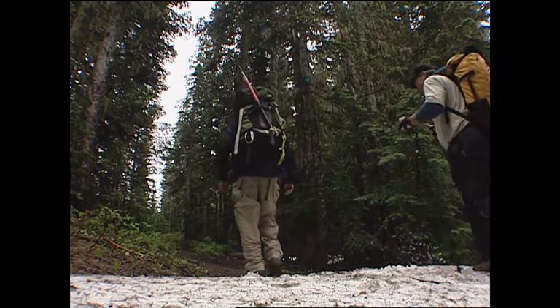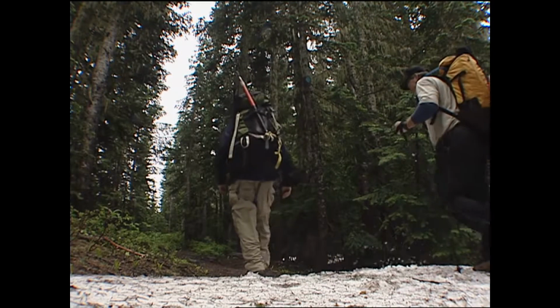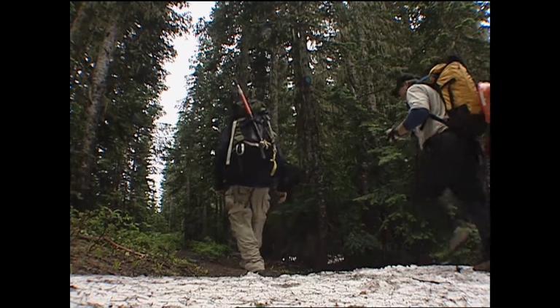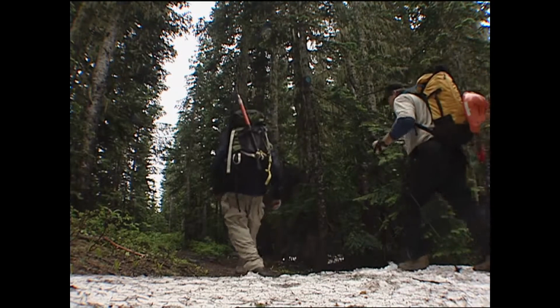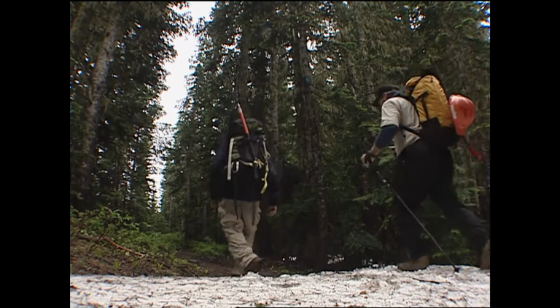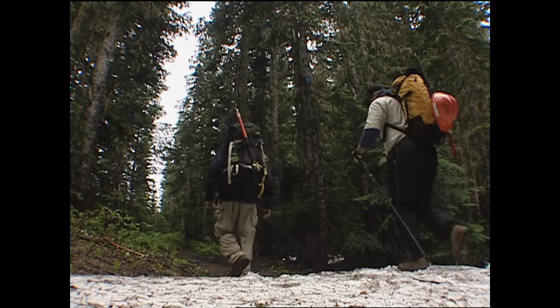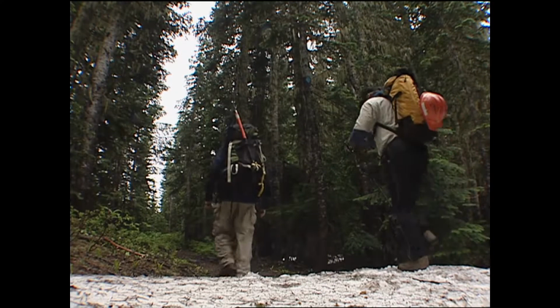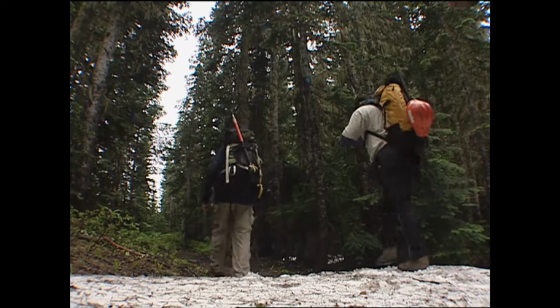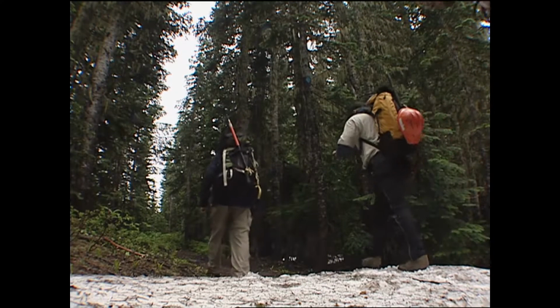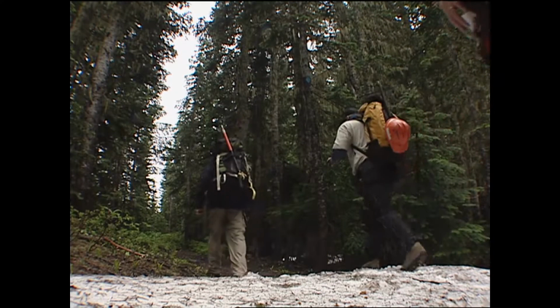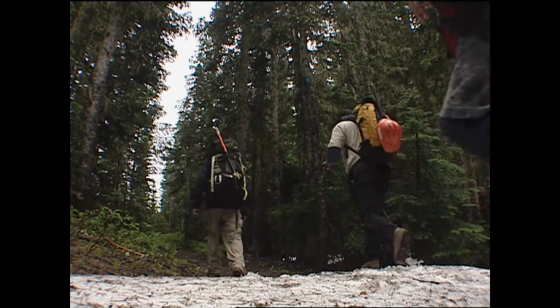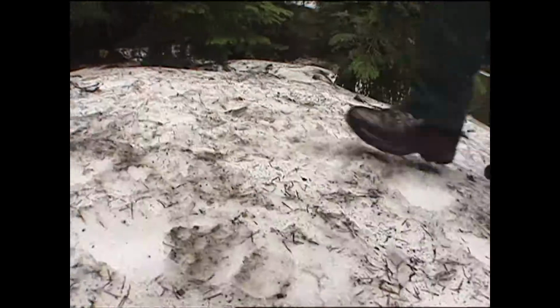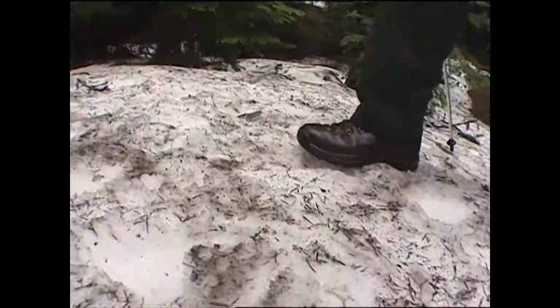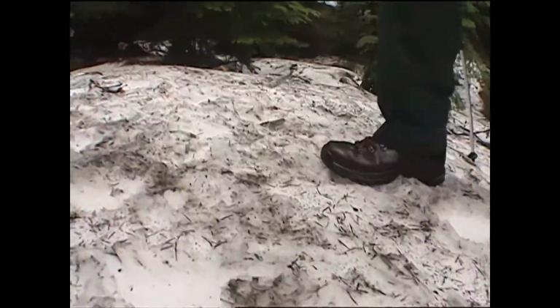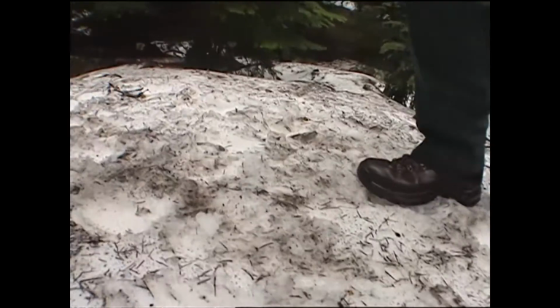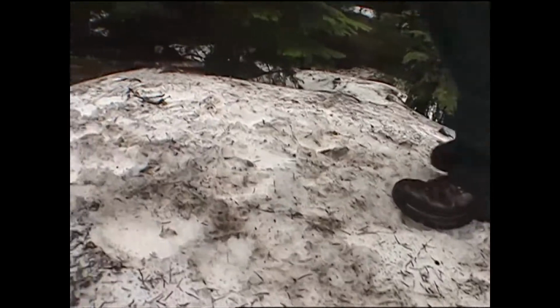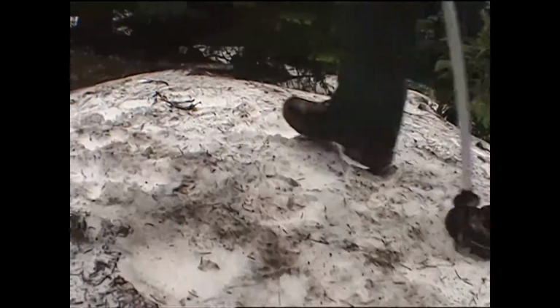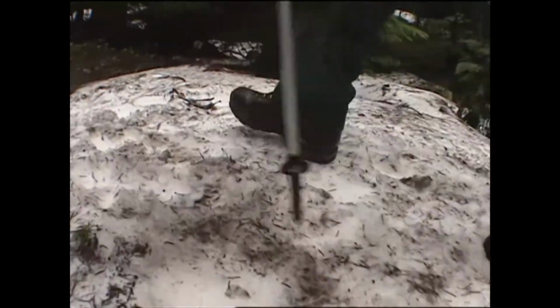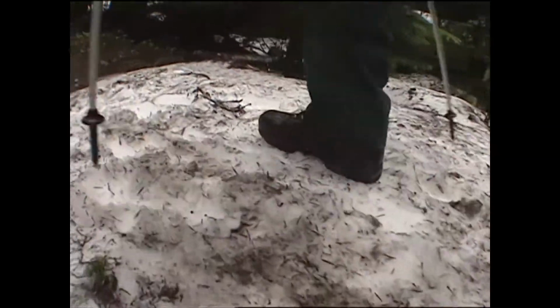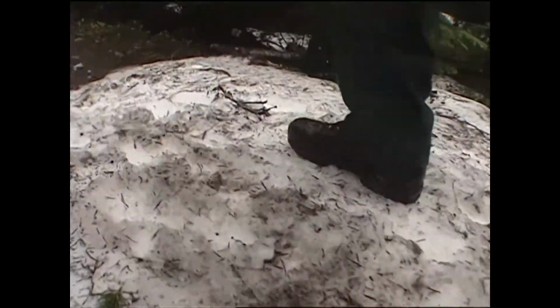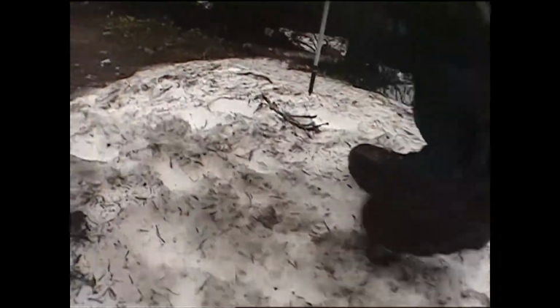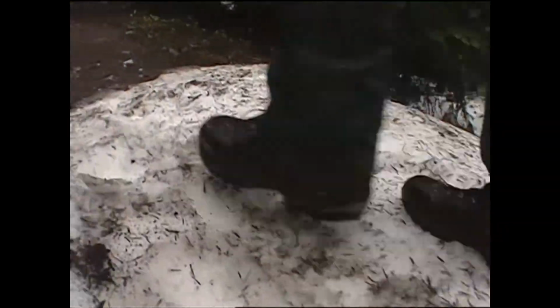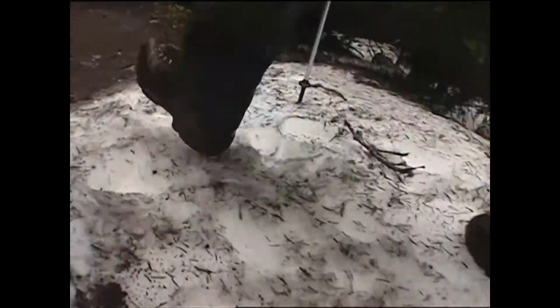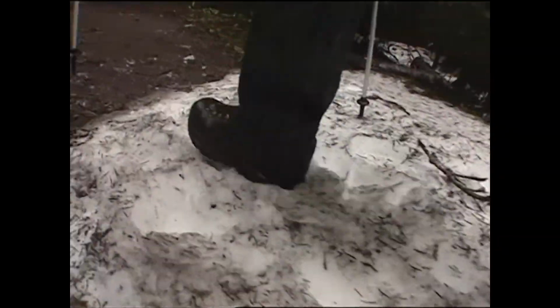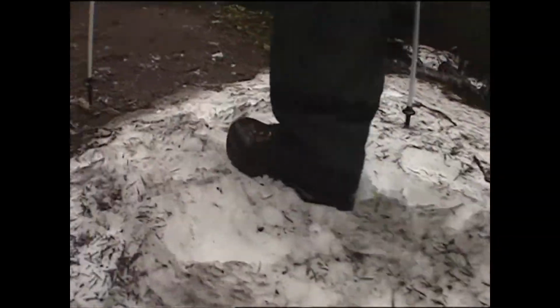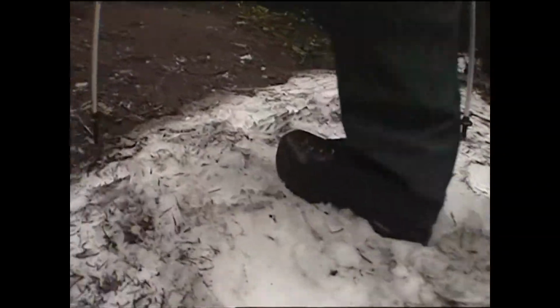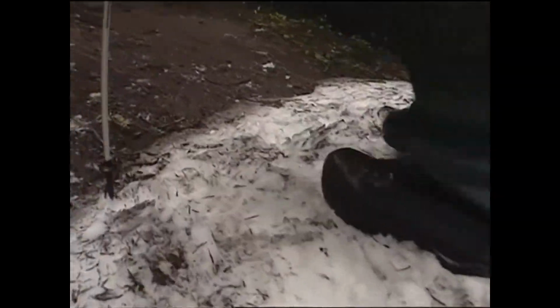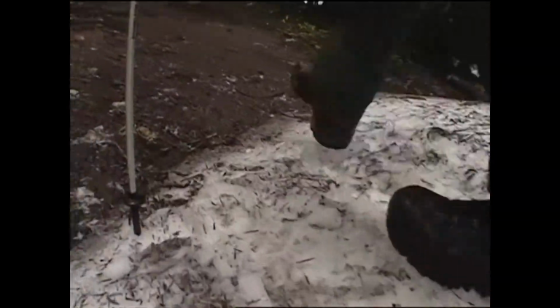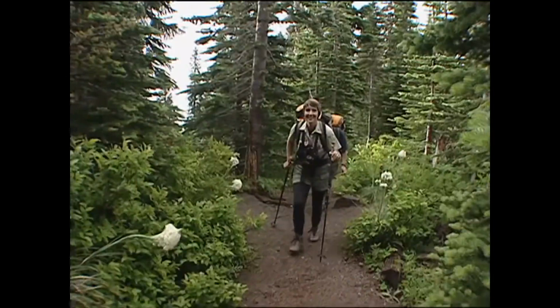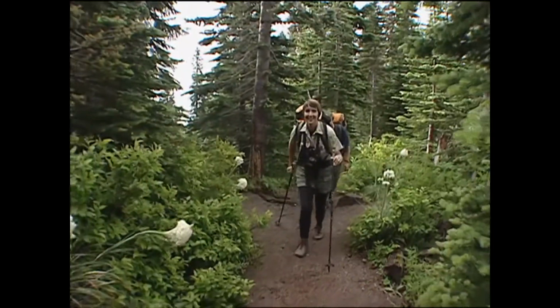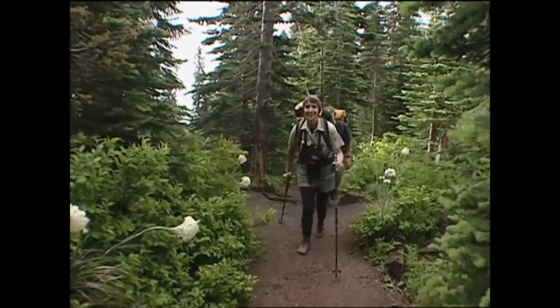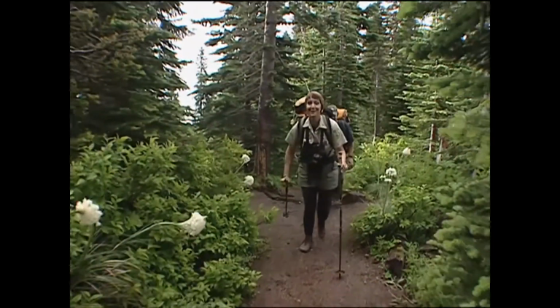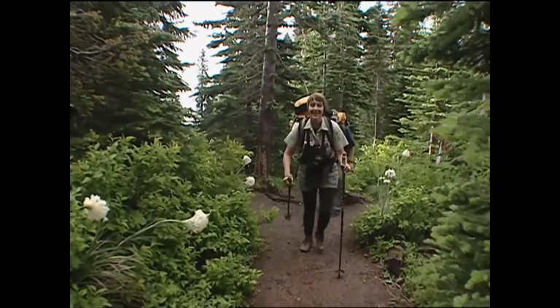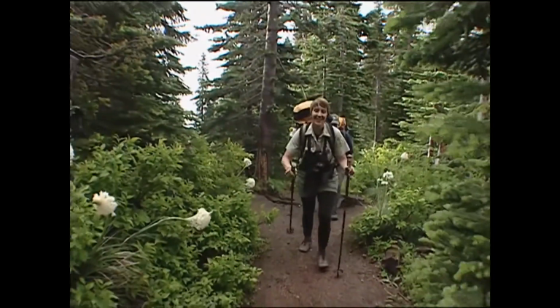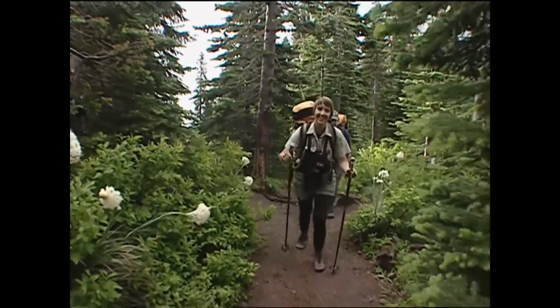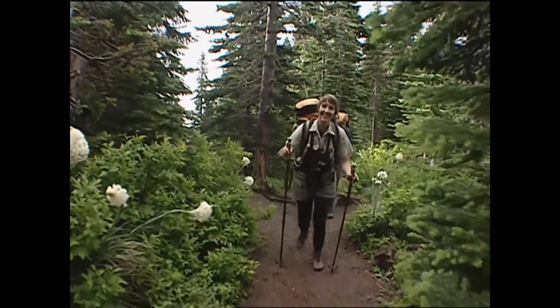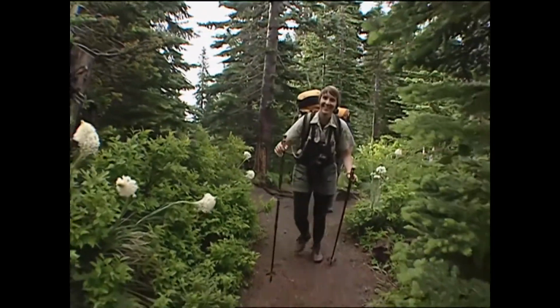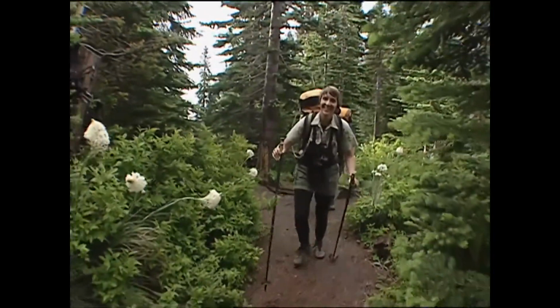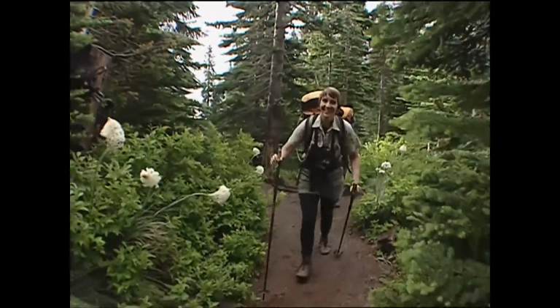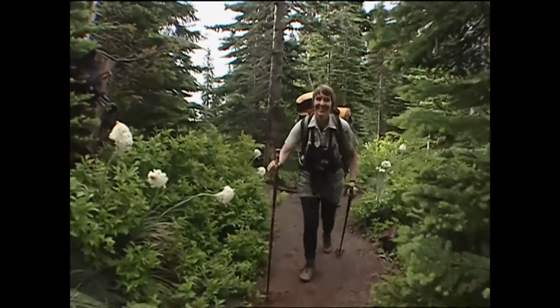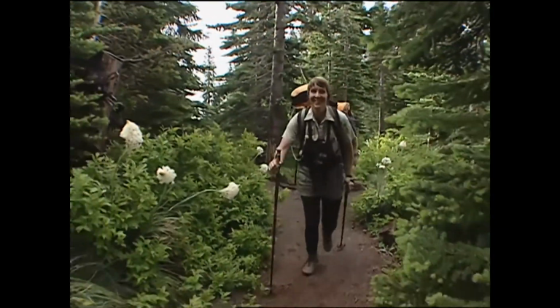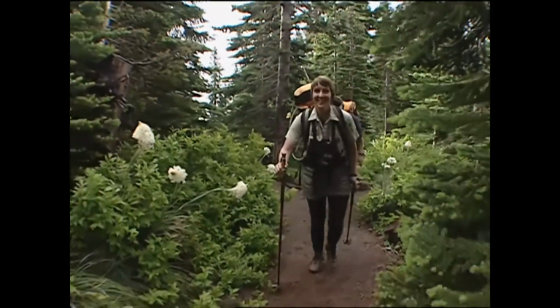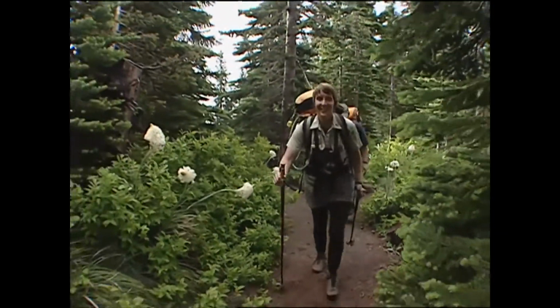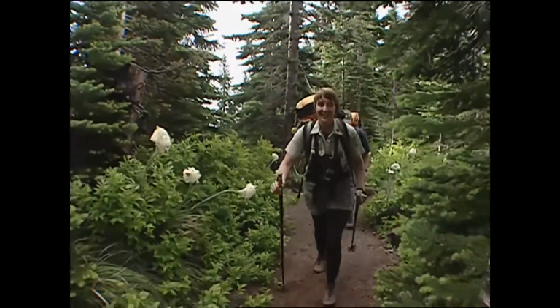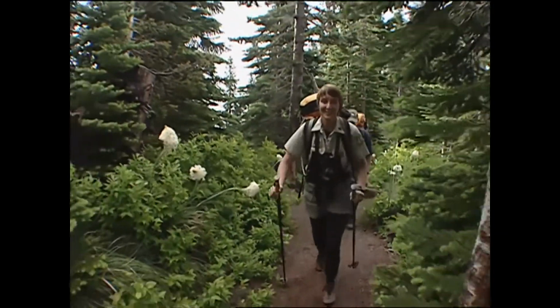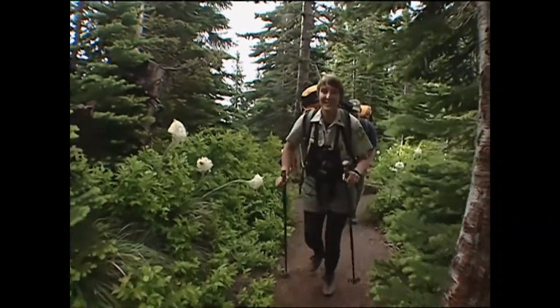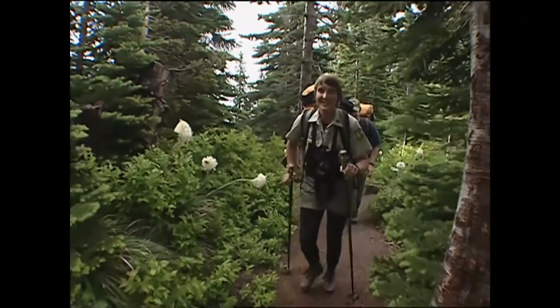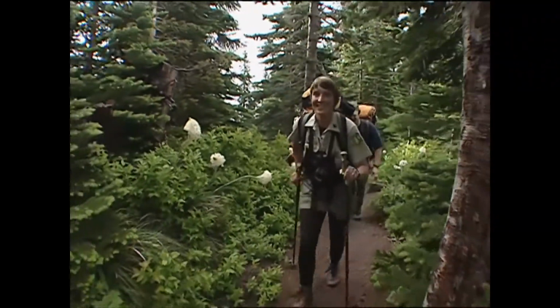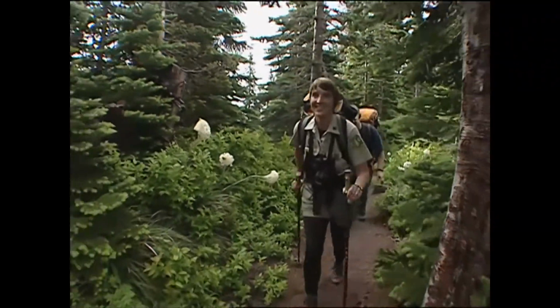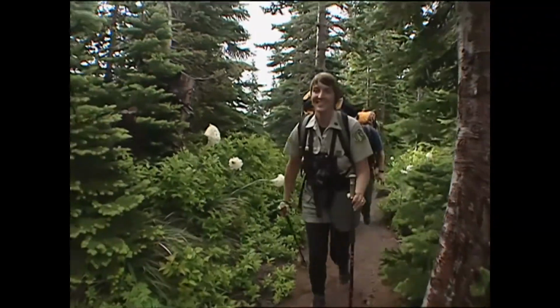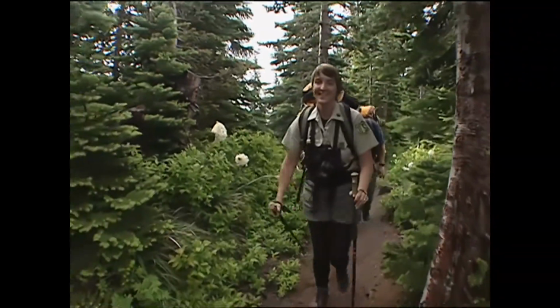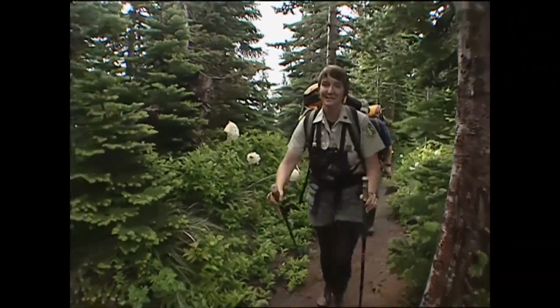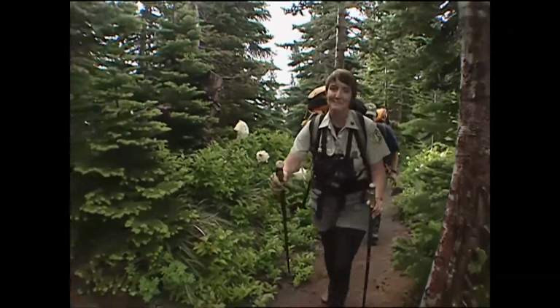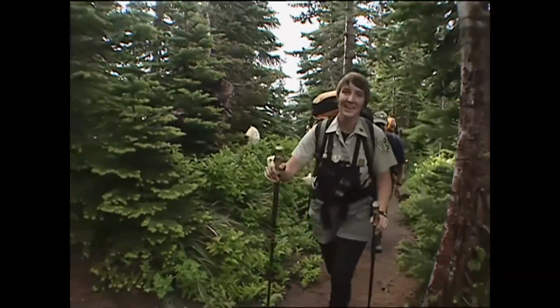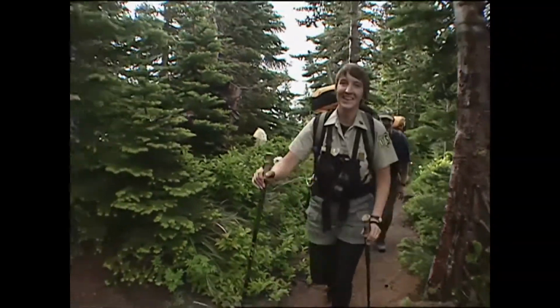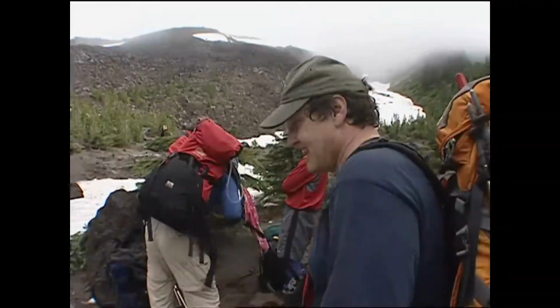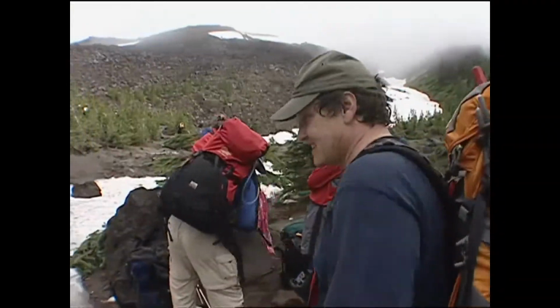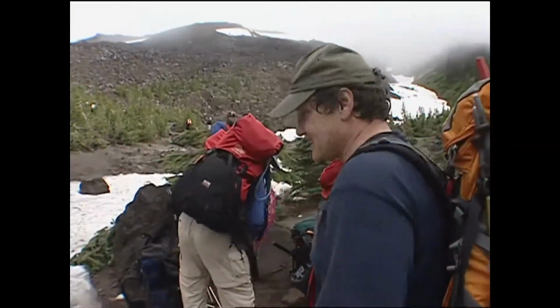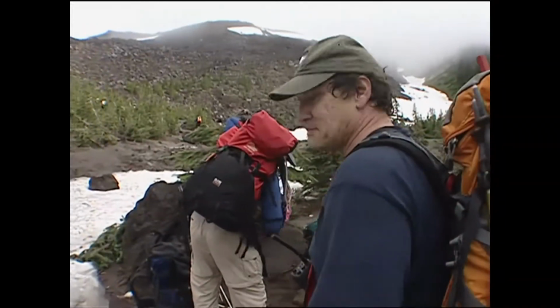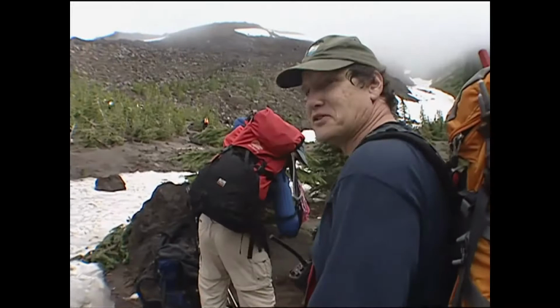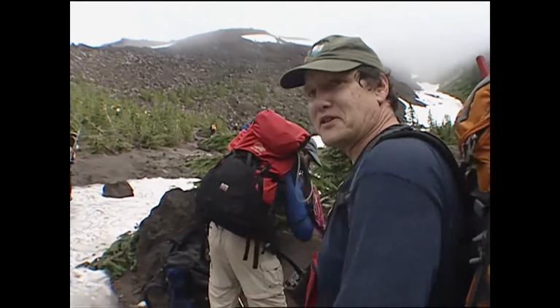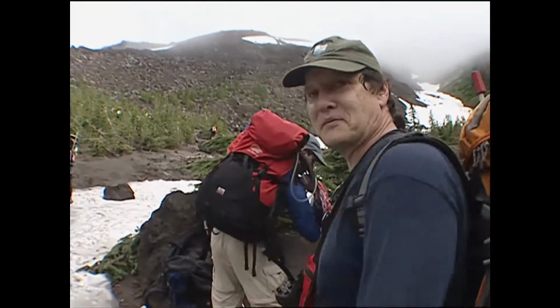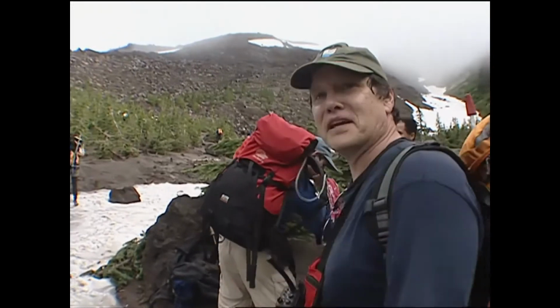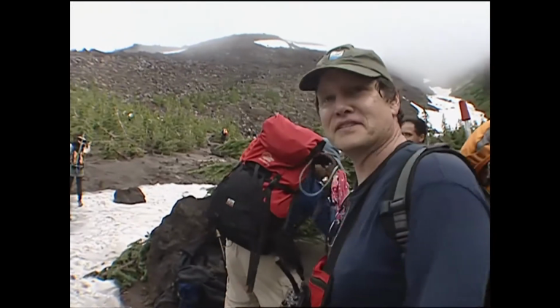A cool morning after a summer rain provides perfect conditions for climbing Mount St. Helens. Yeah, I can't wait to get to the top. It's absolutely amazing.